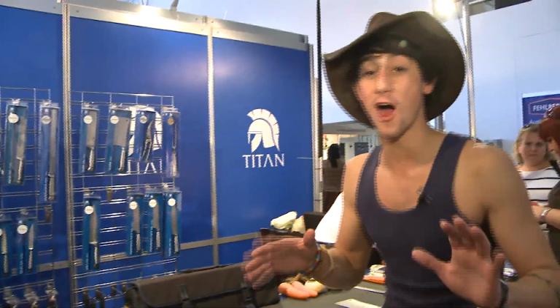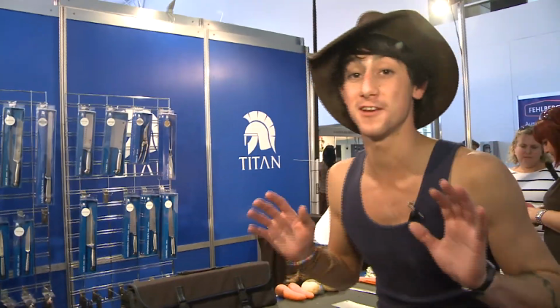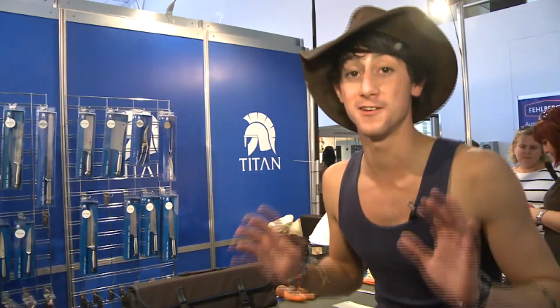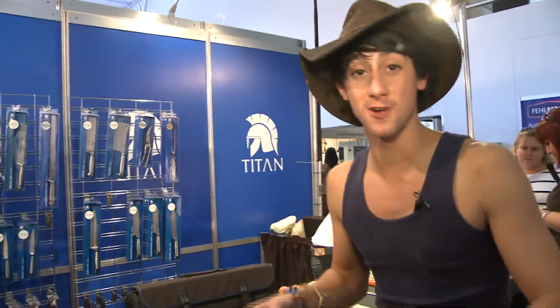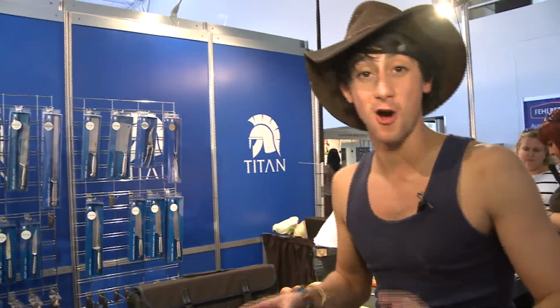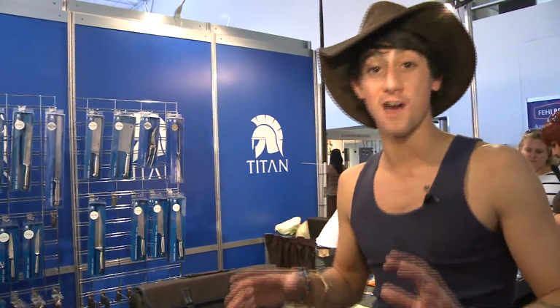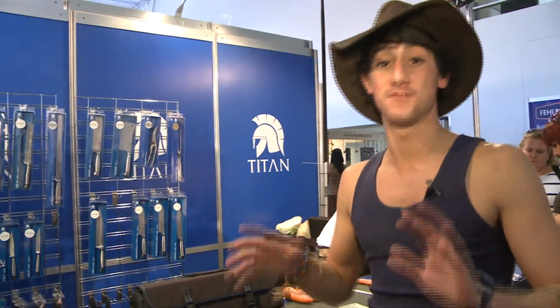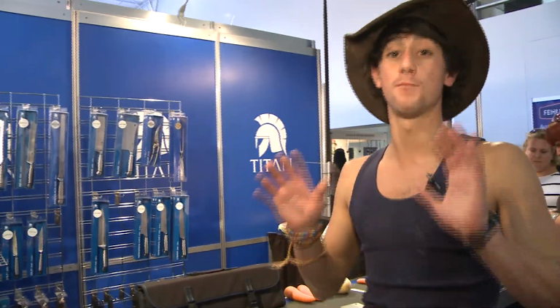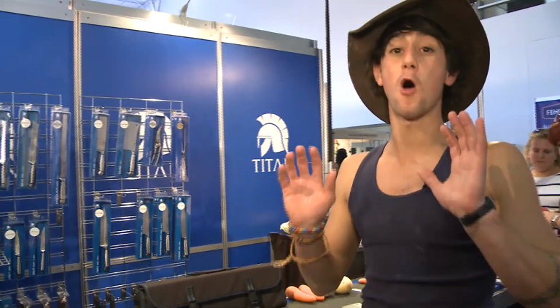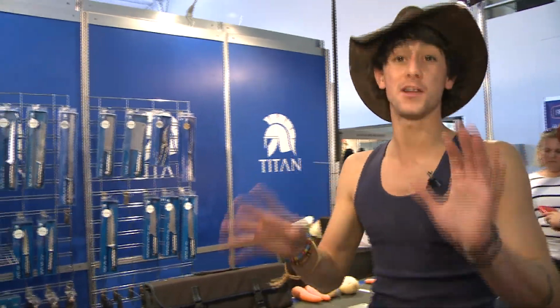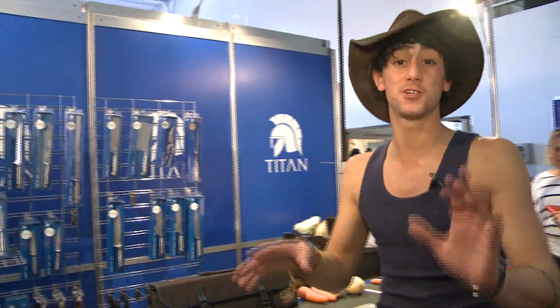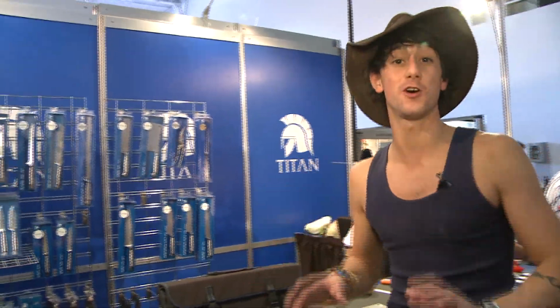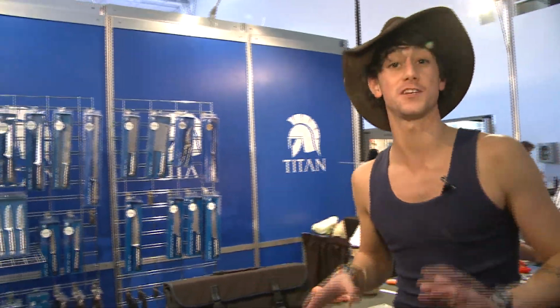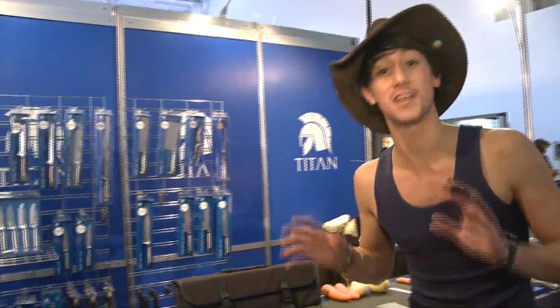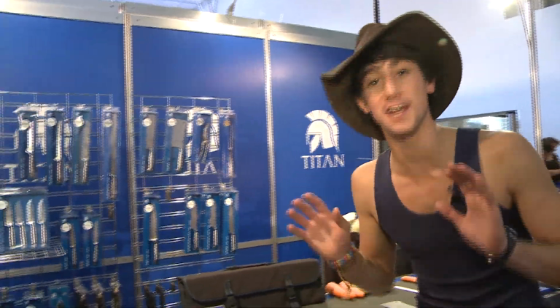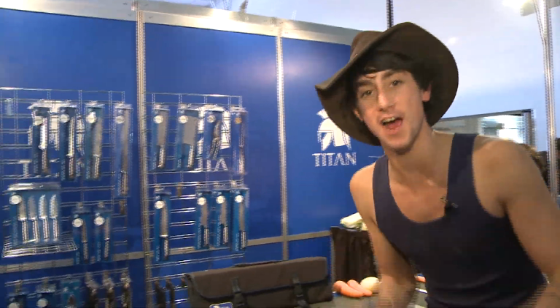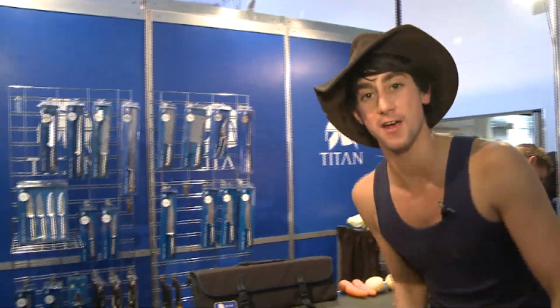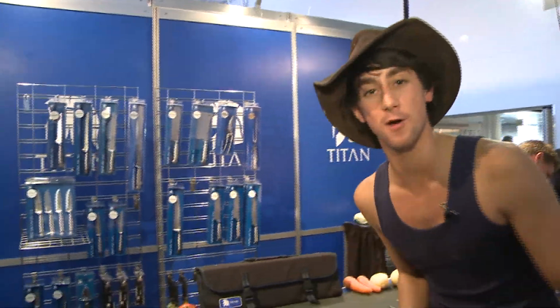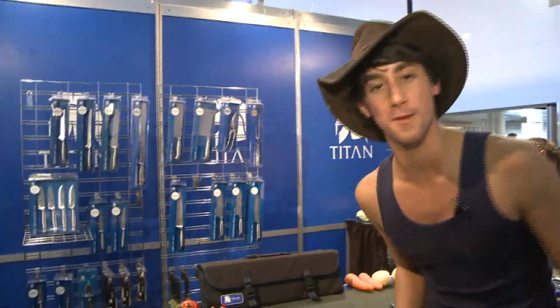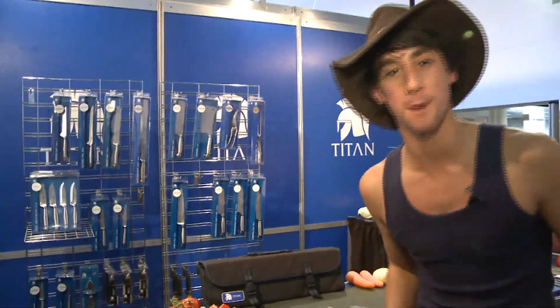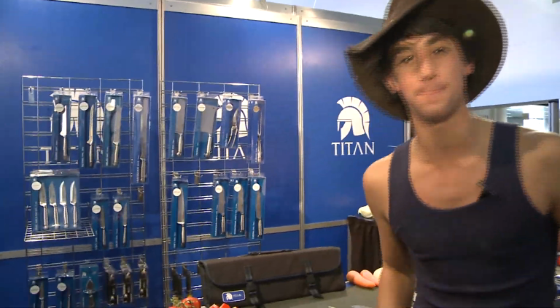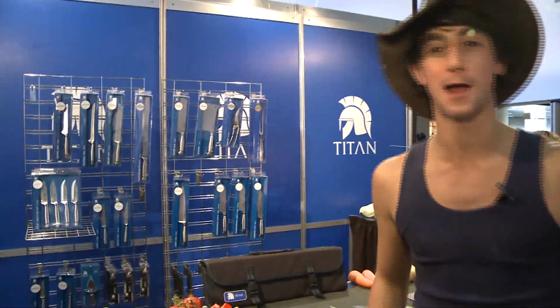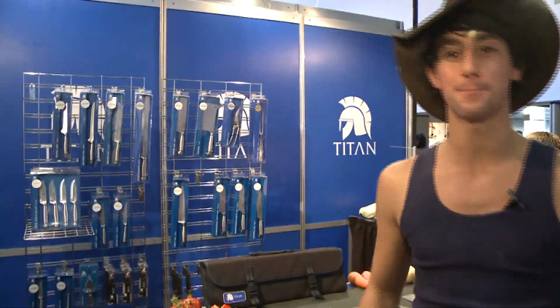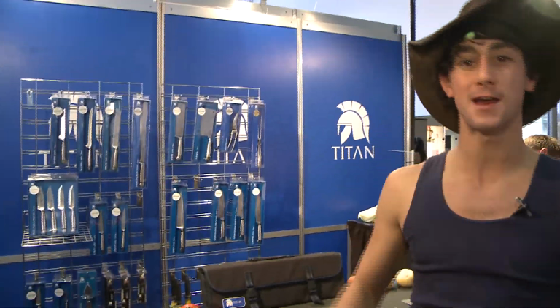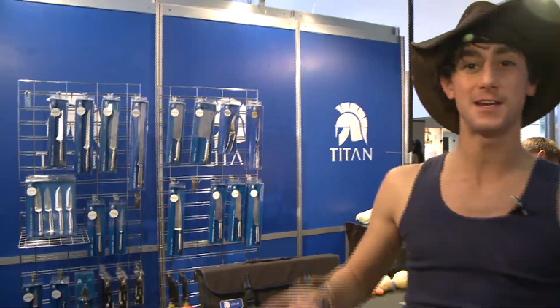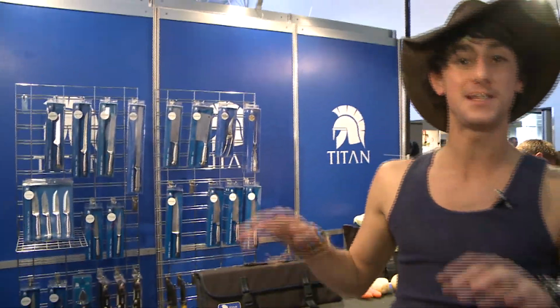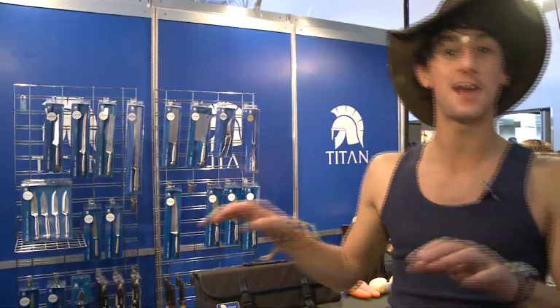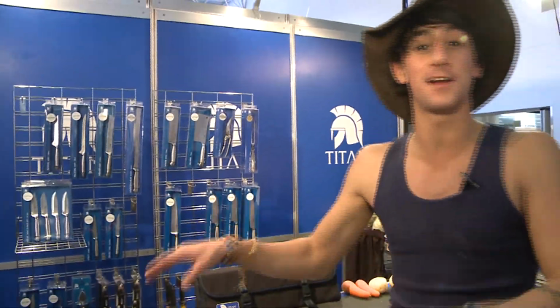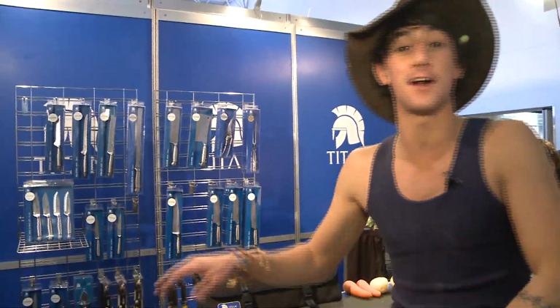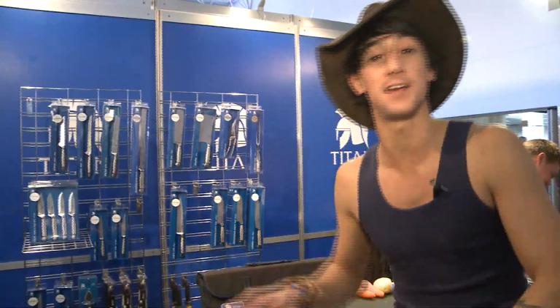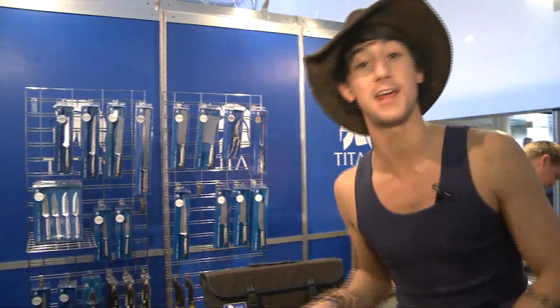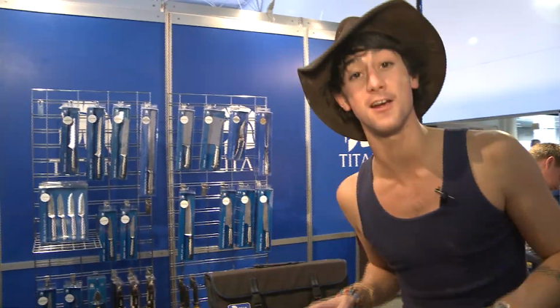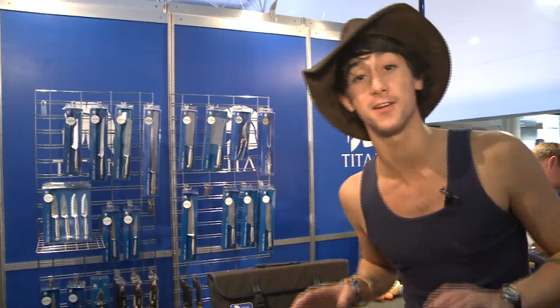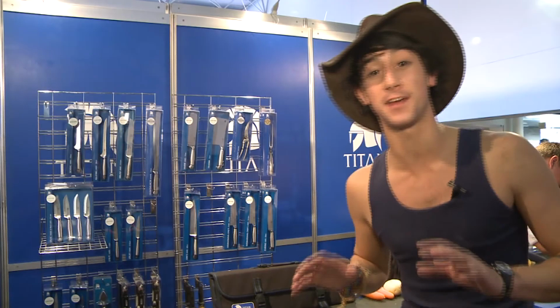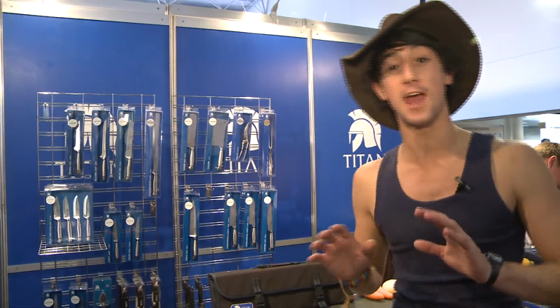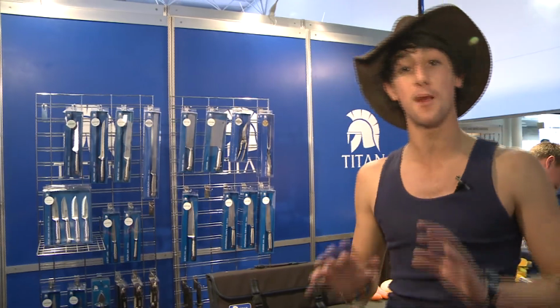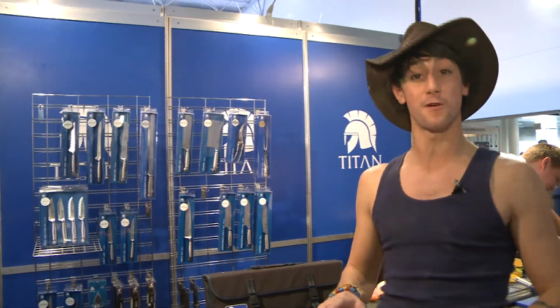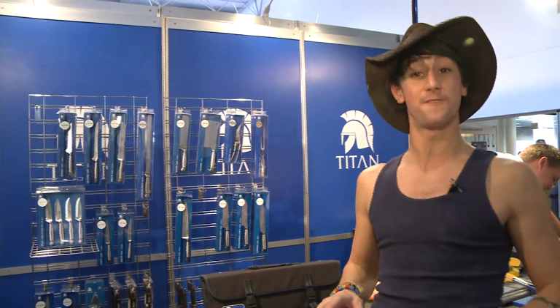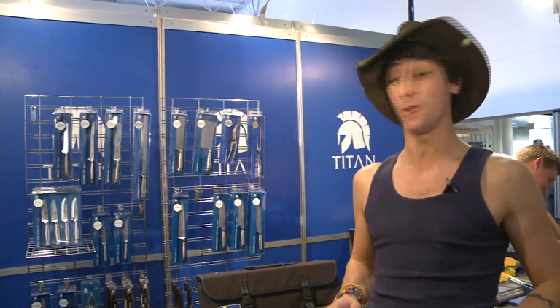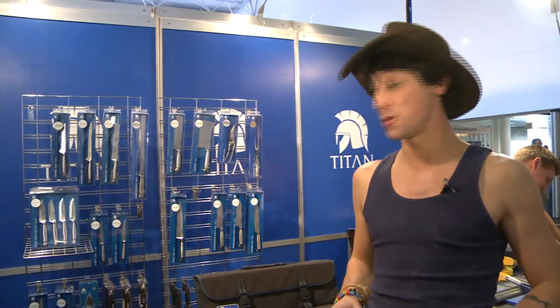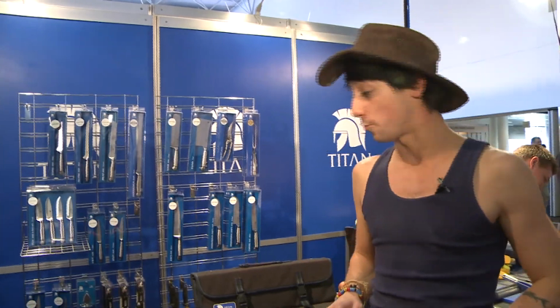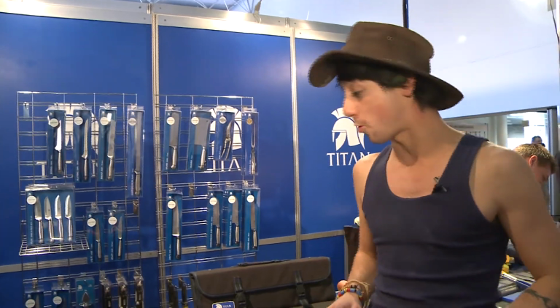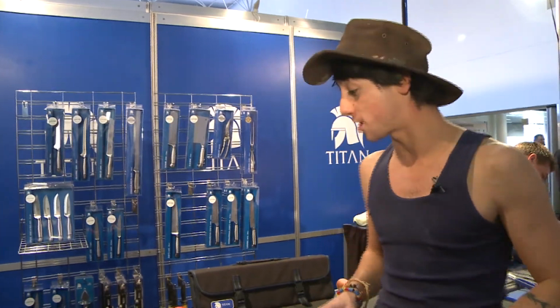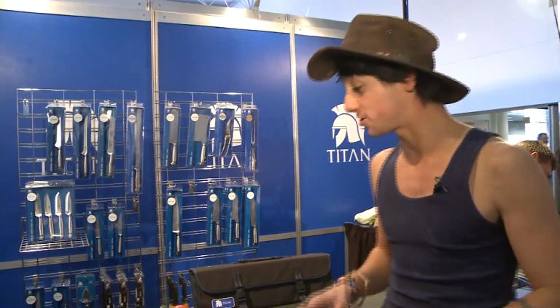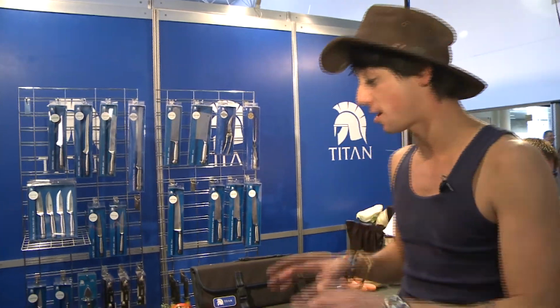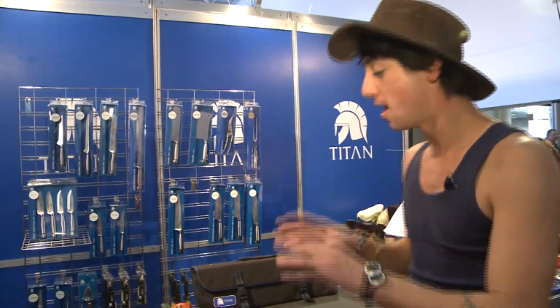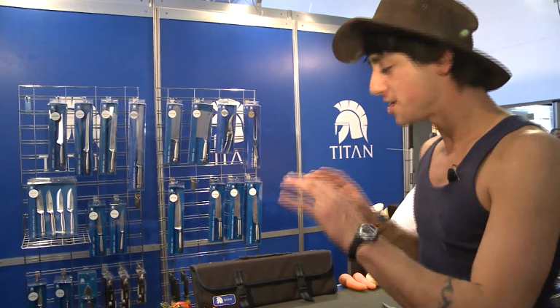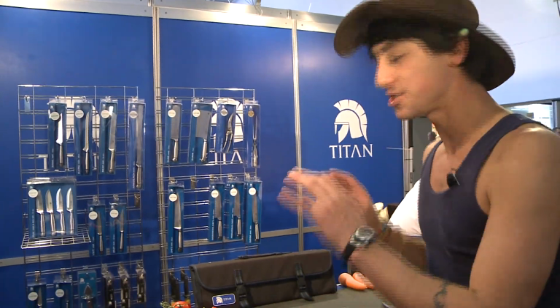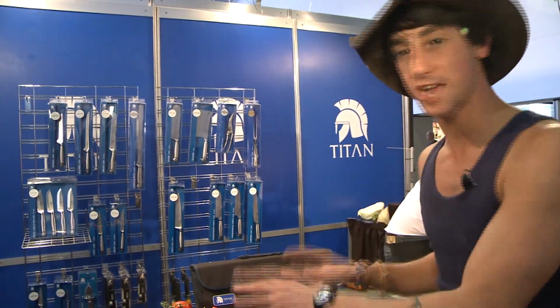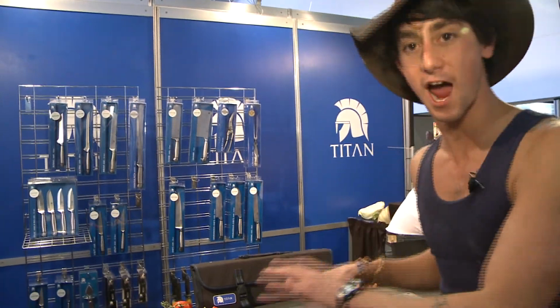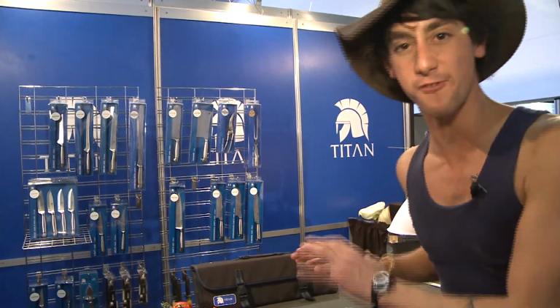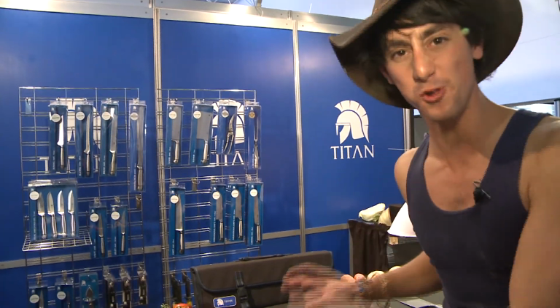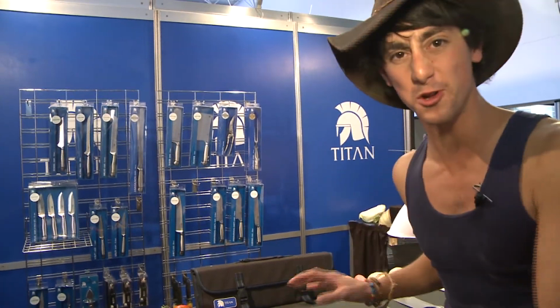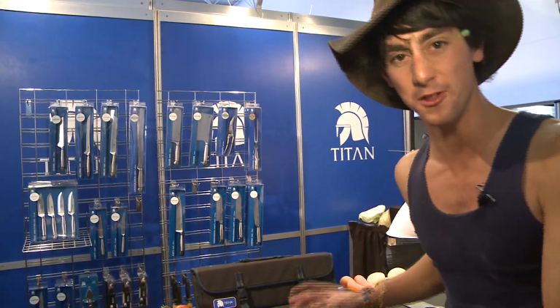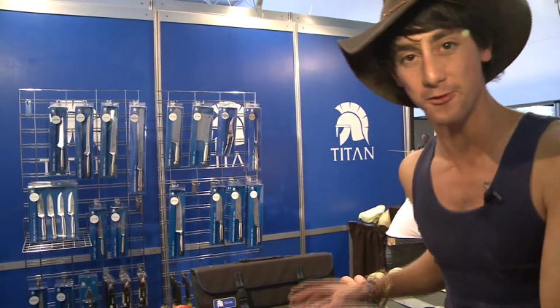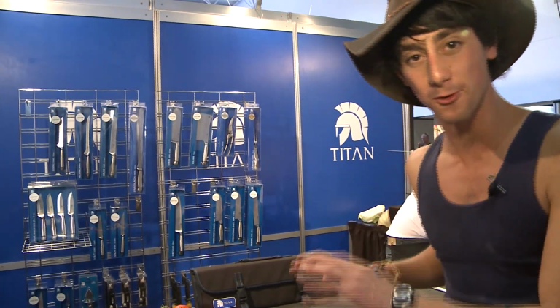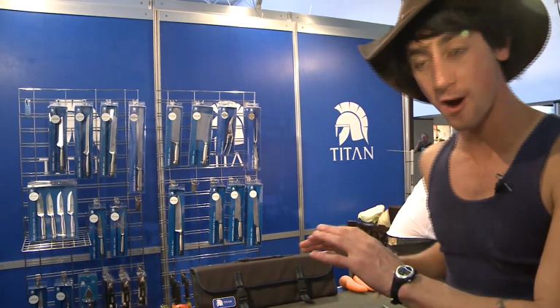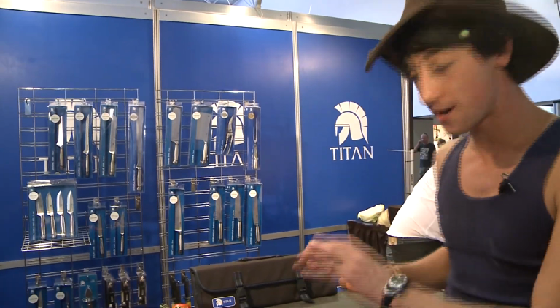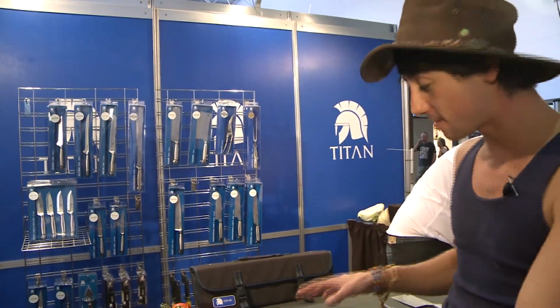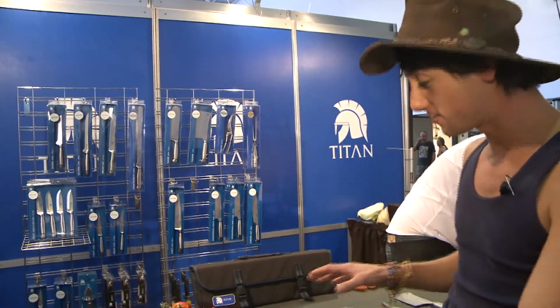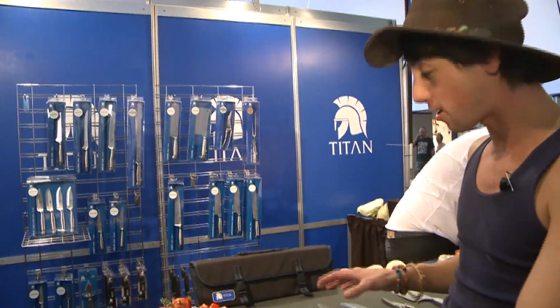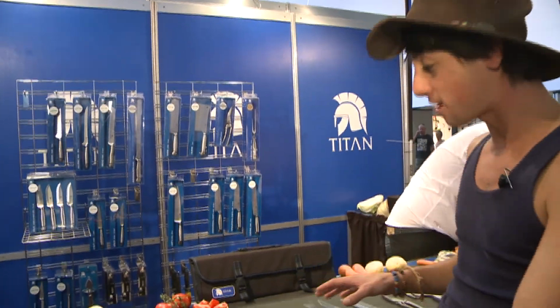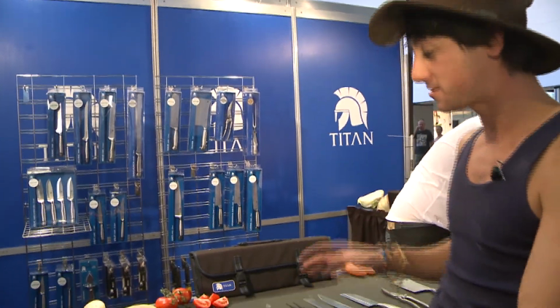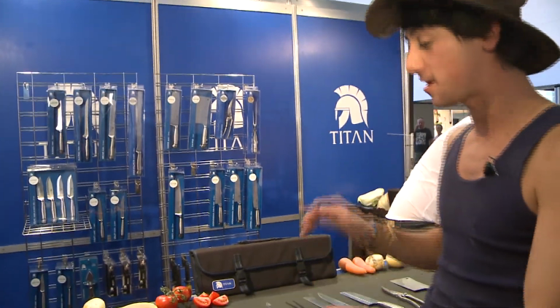Titan knives, my choice. G'day, I'm Outback Matty, down under here at the Canberra Food and Wine Show. Just have a look at the variety of knives here.